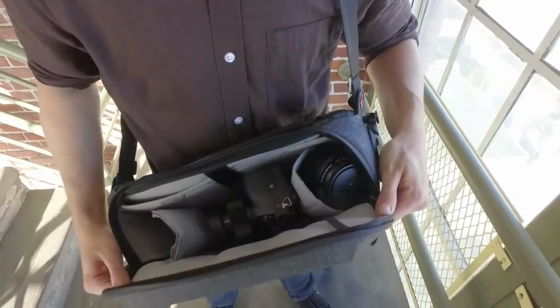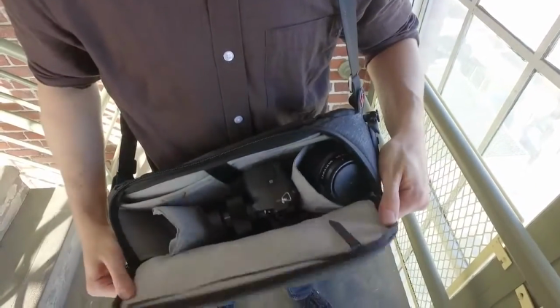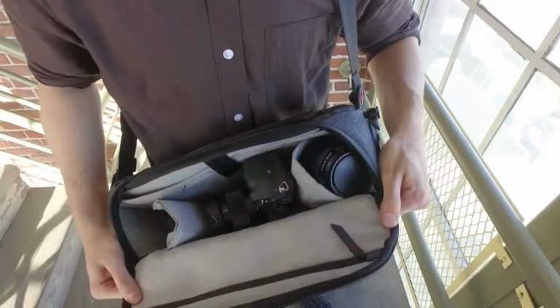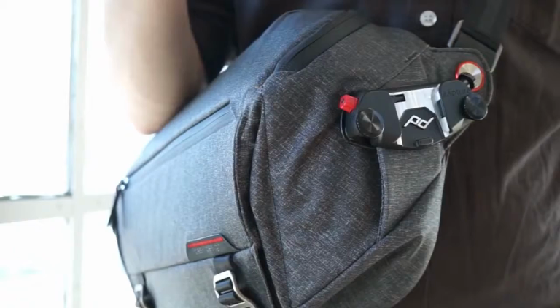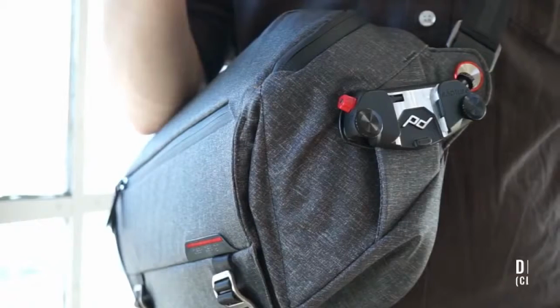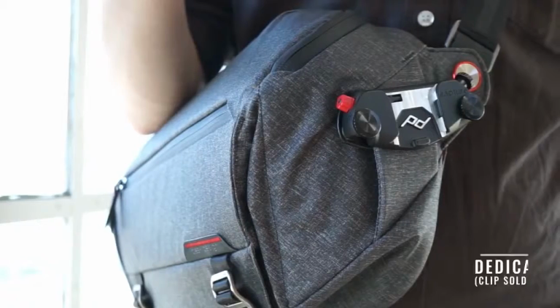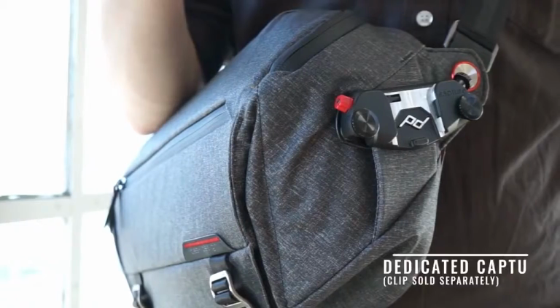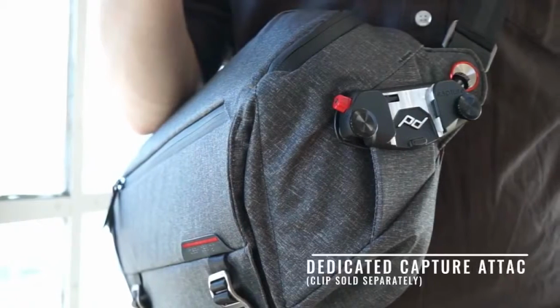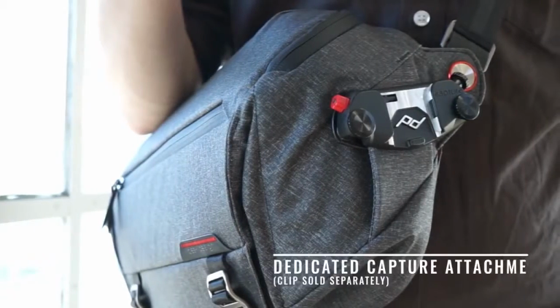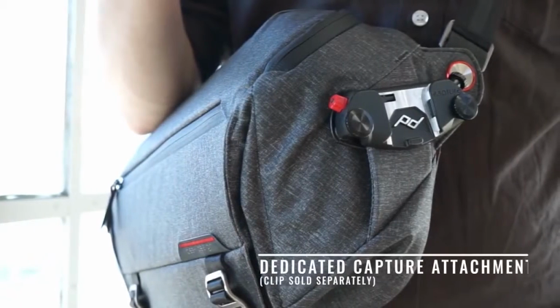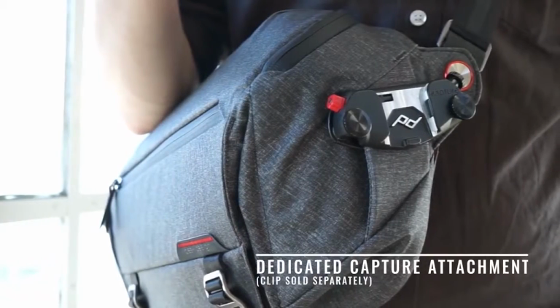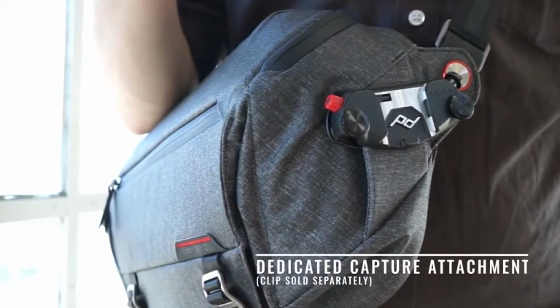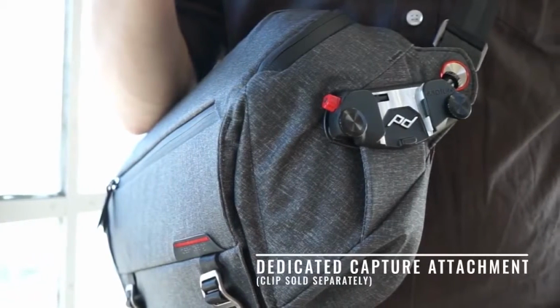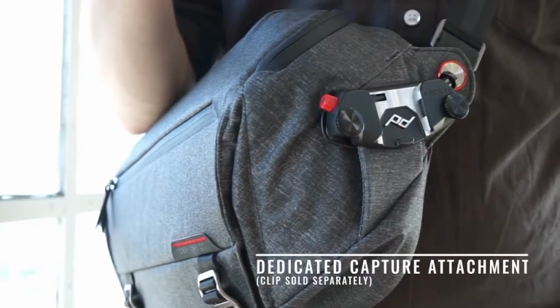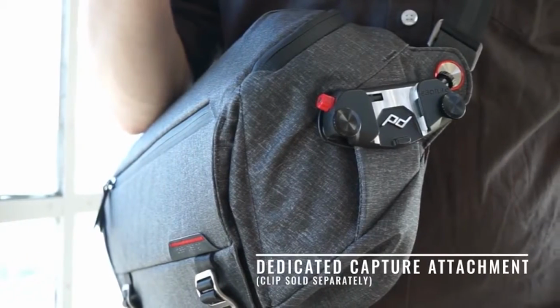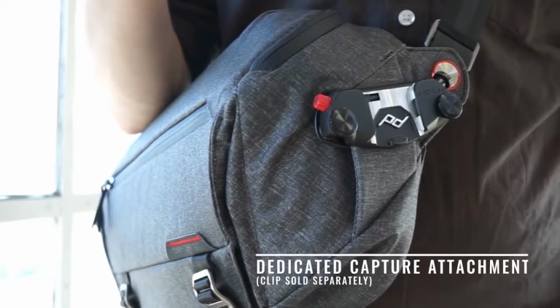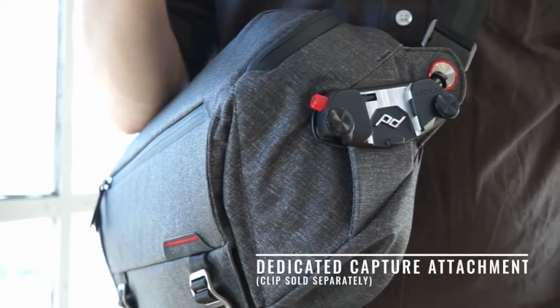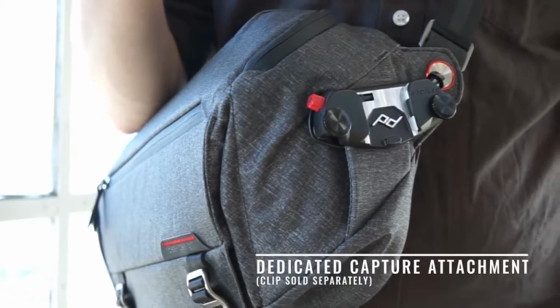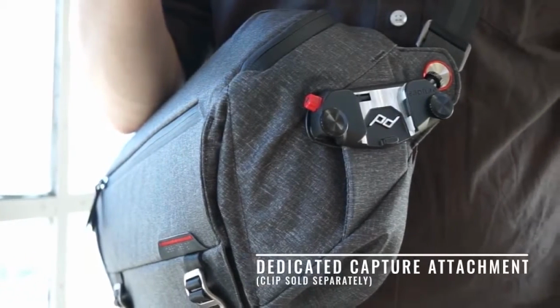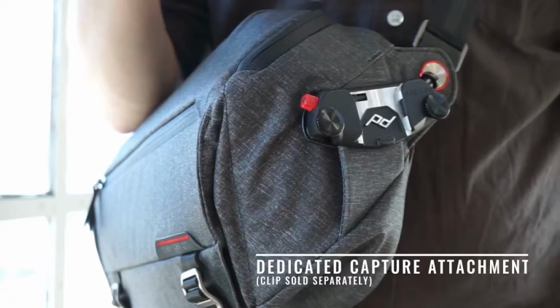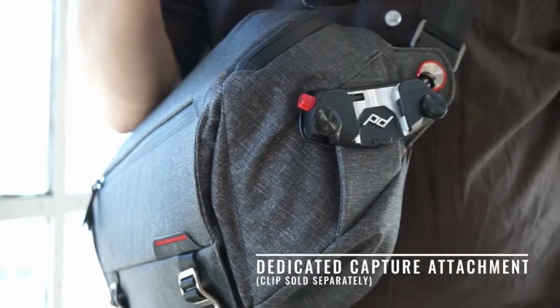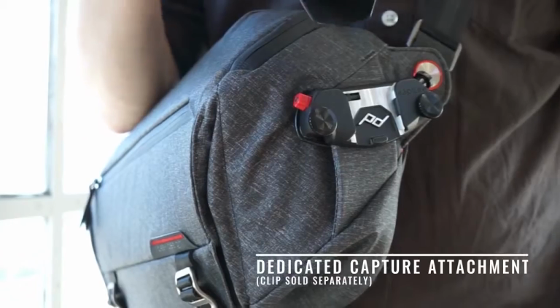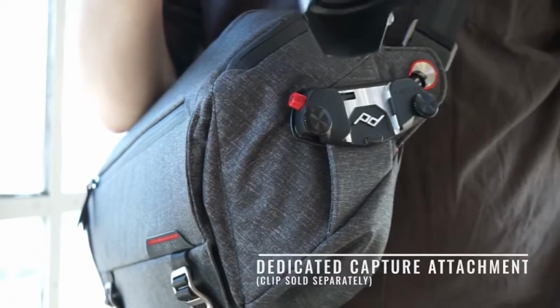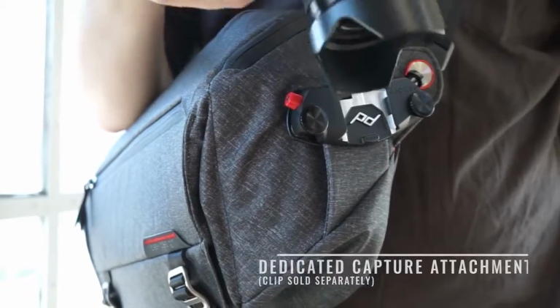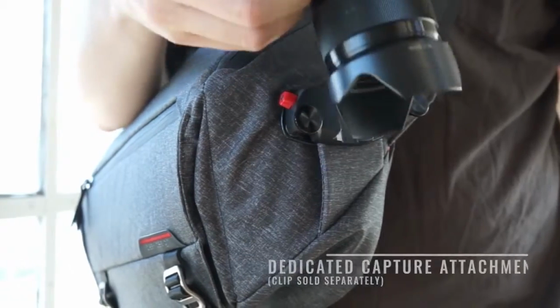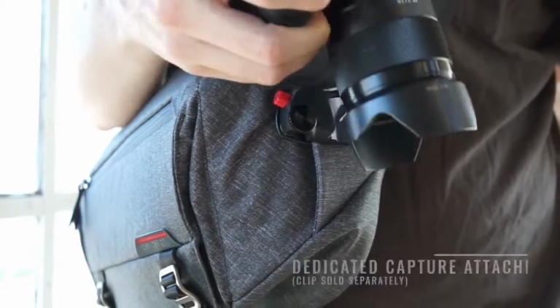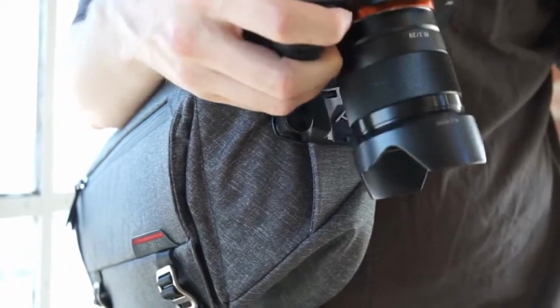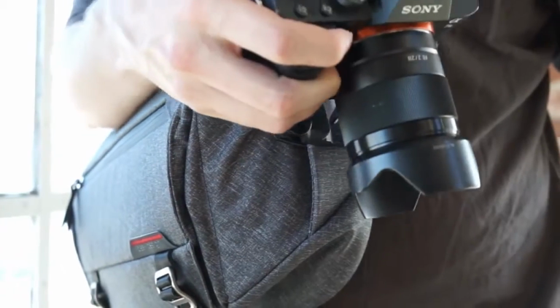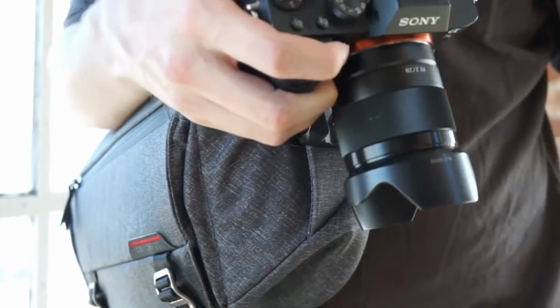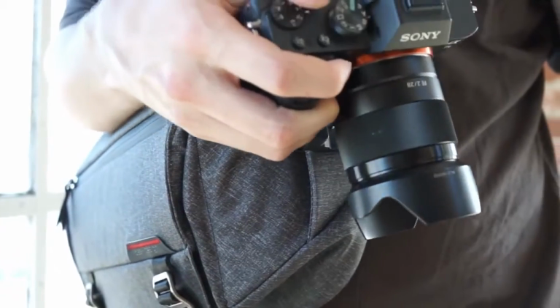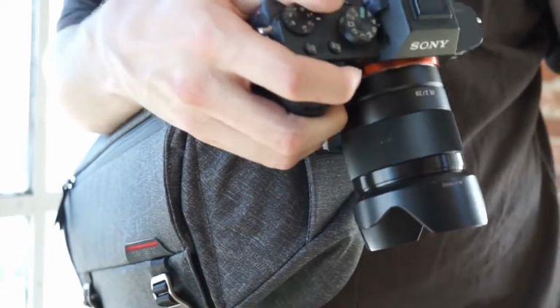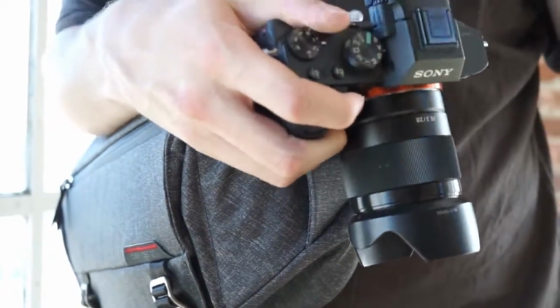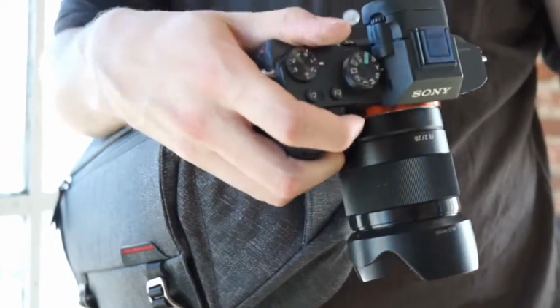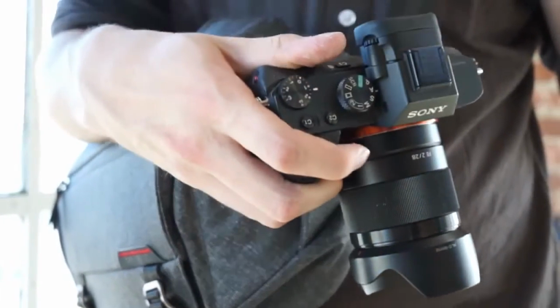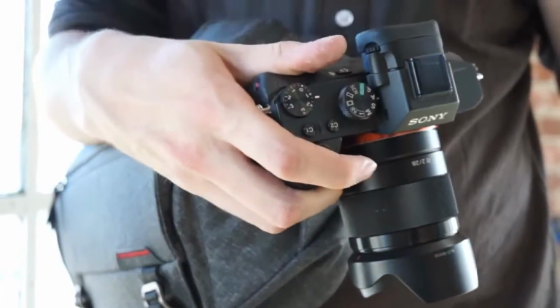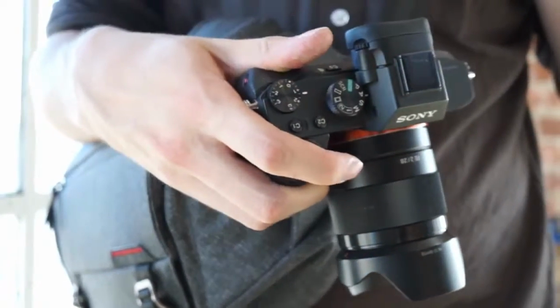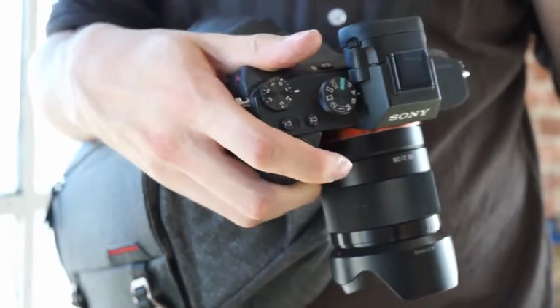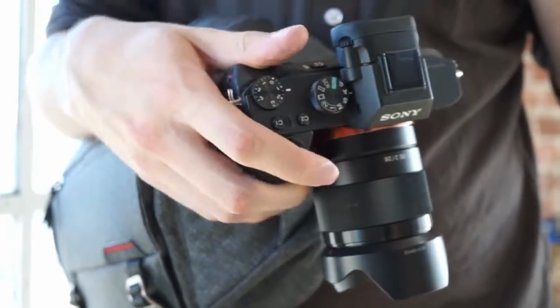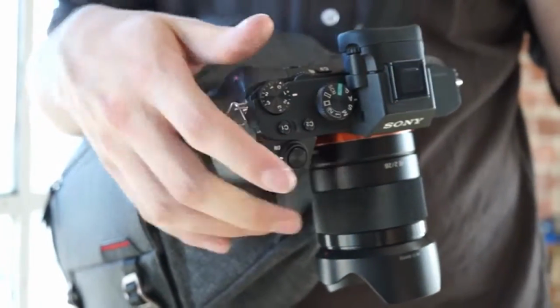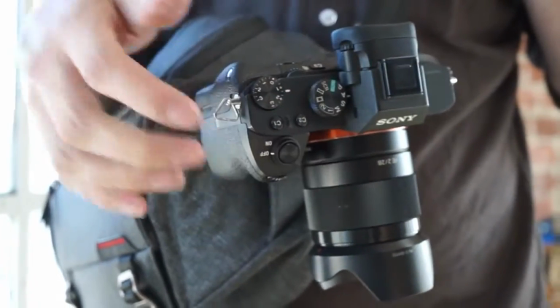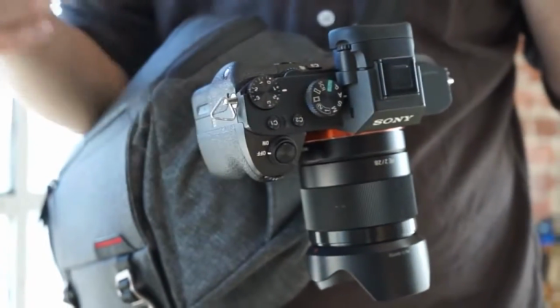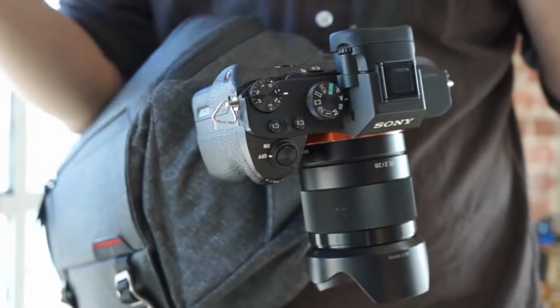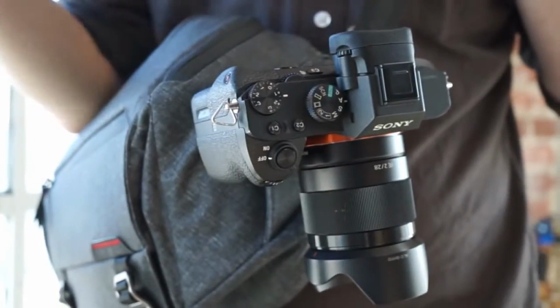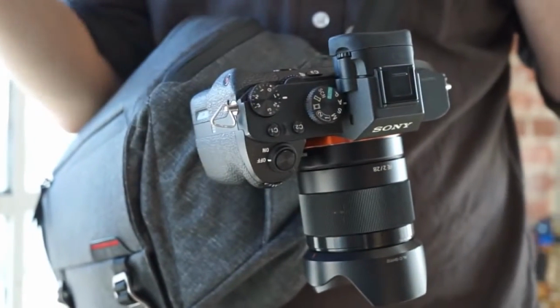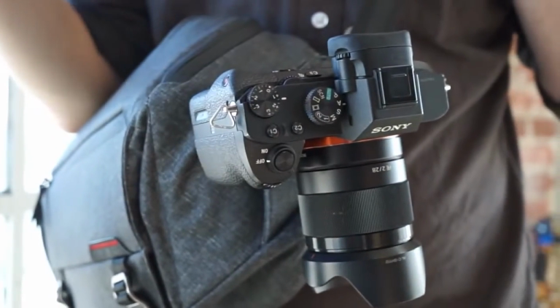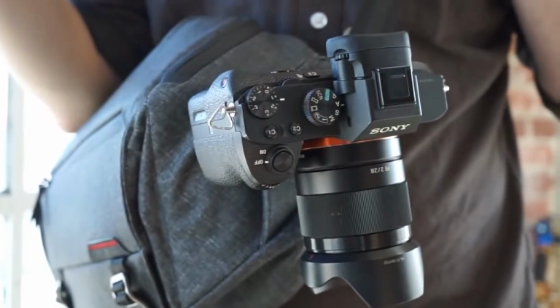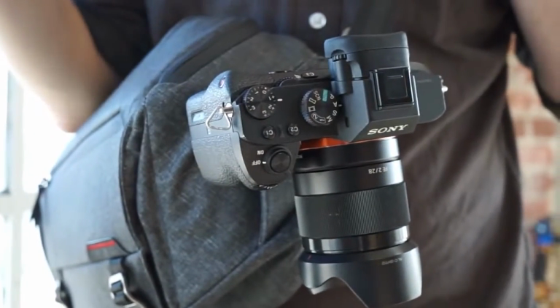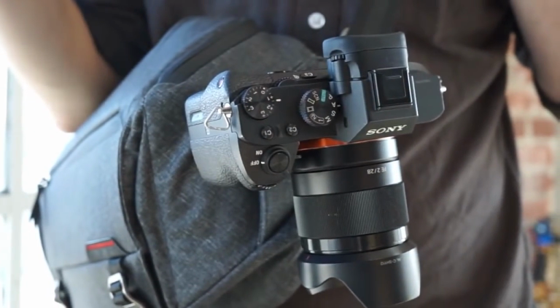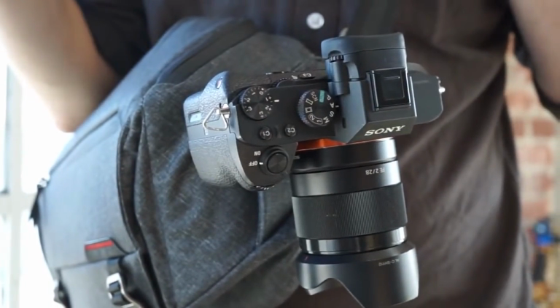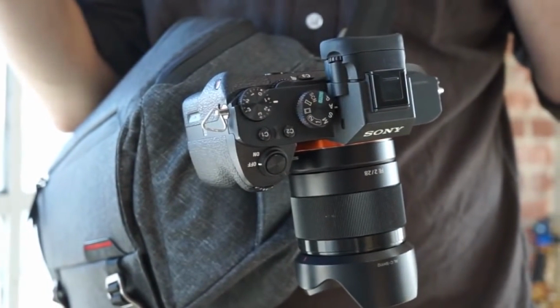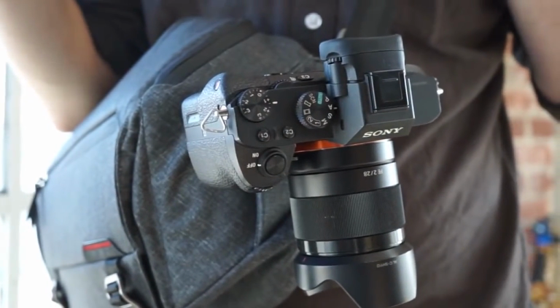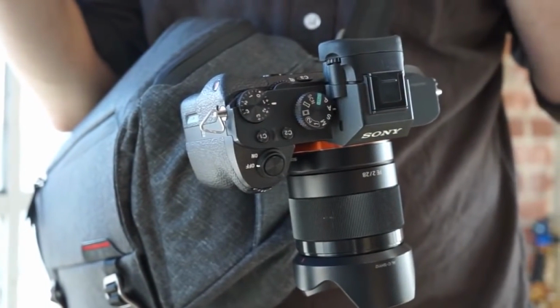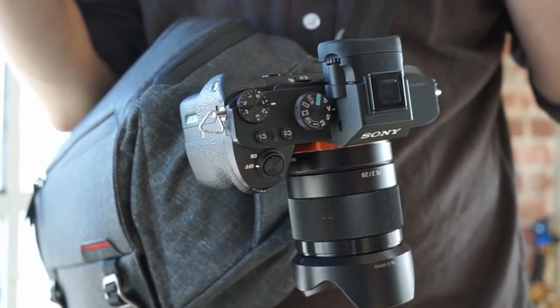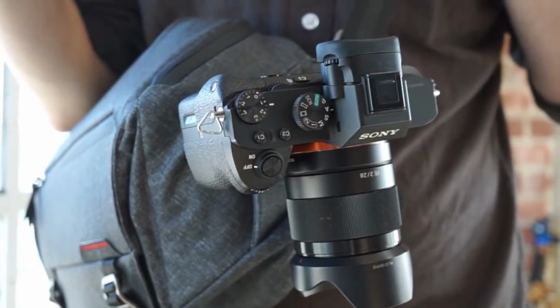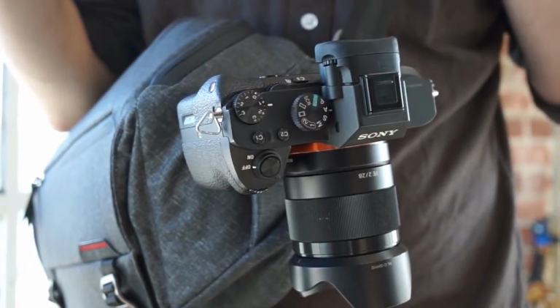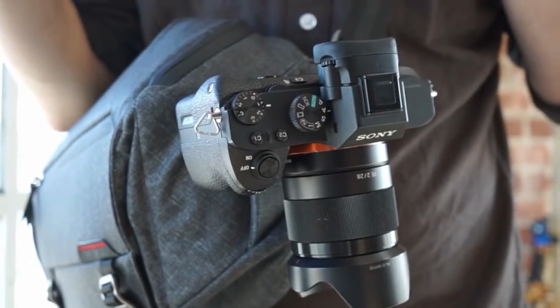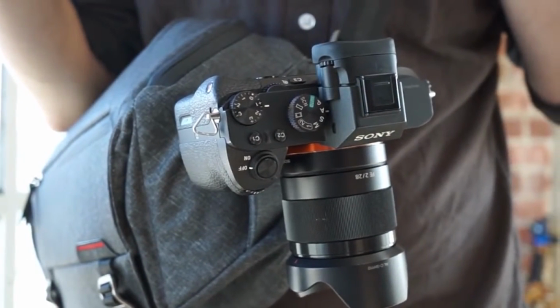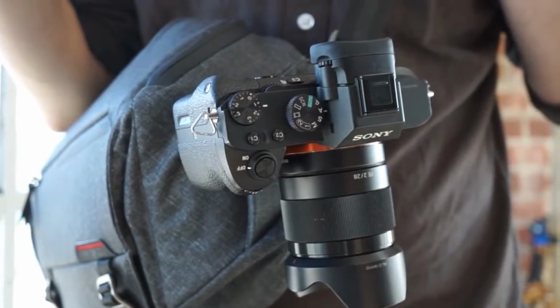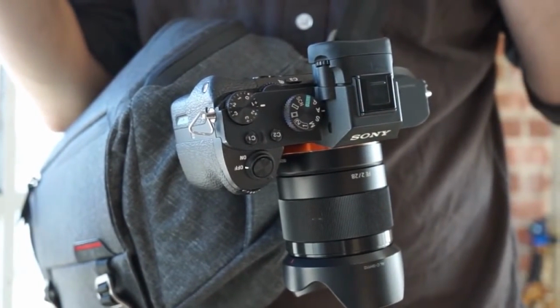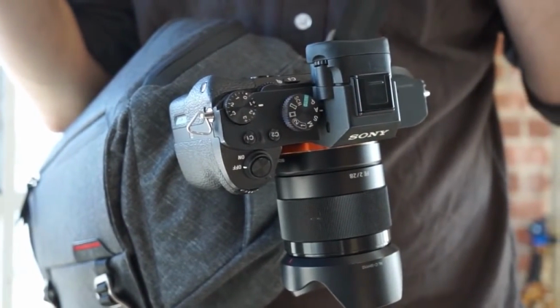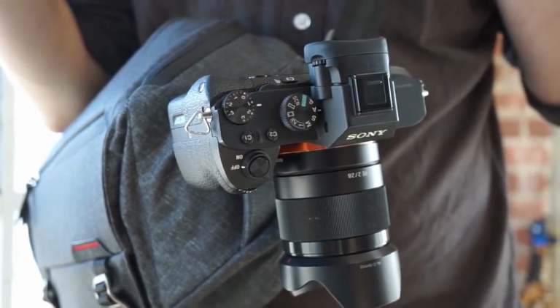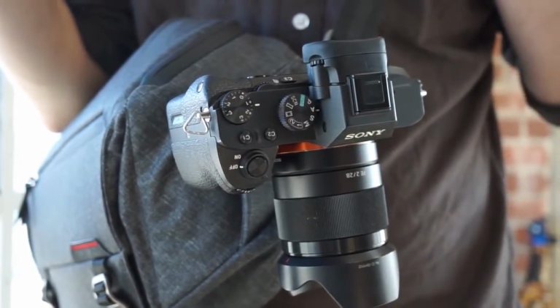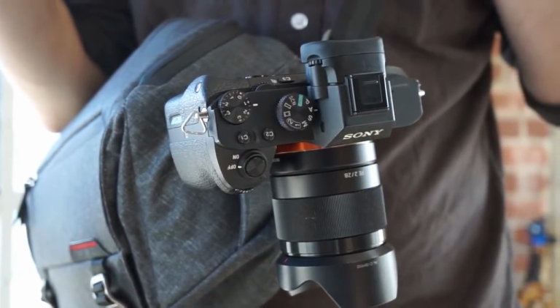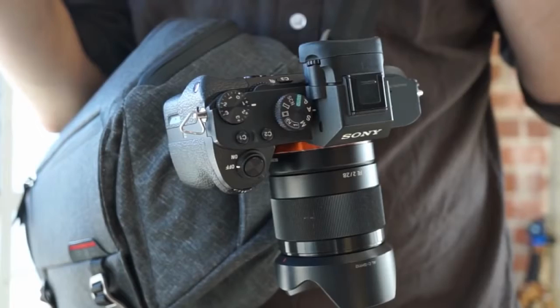Carrying a camera? Attach capture to one of the dedicated clamping points for lightning fast external access.